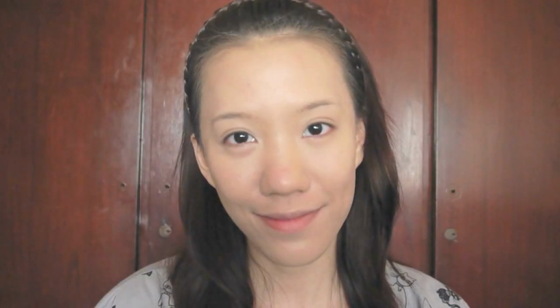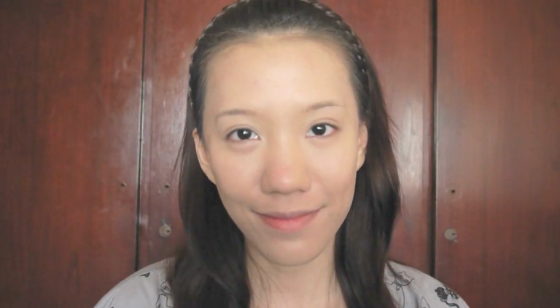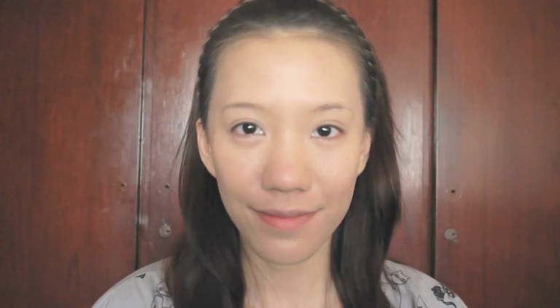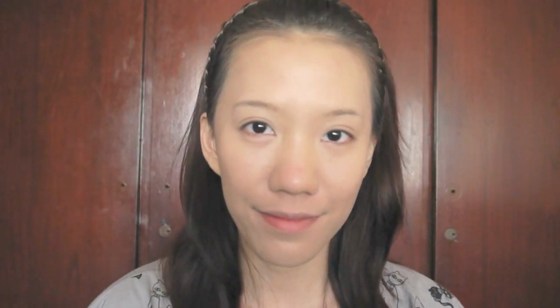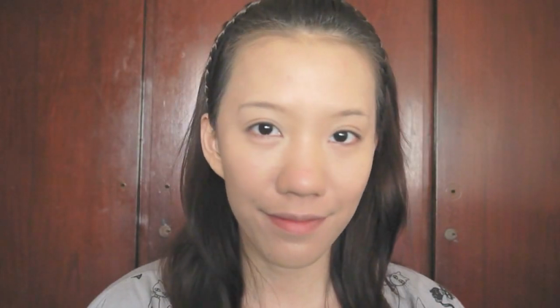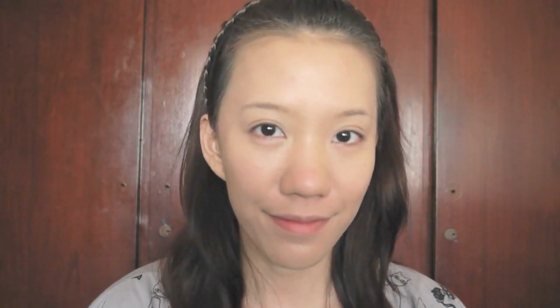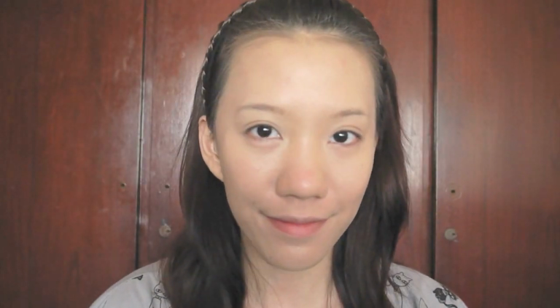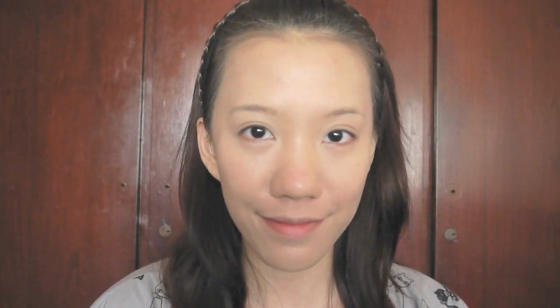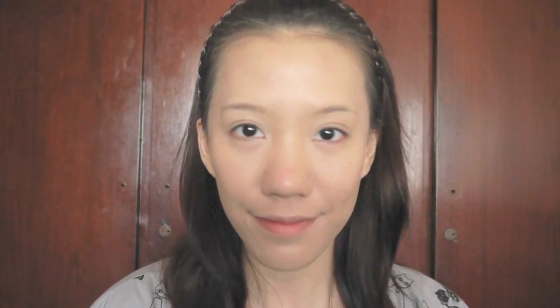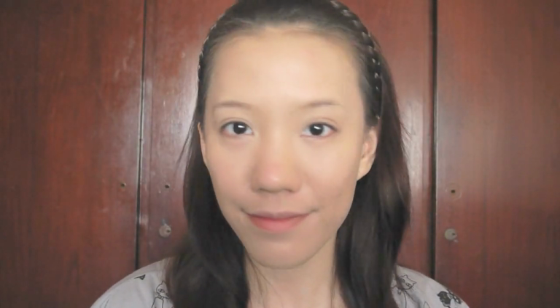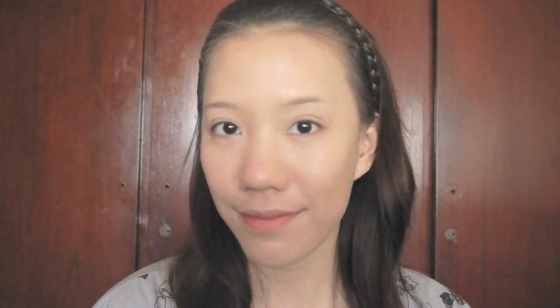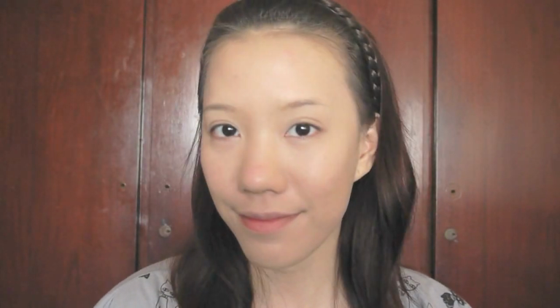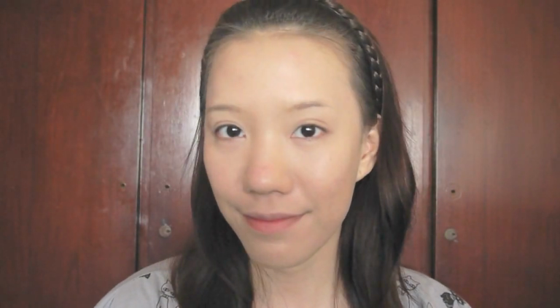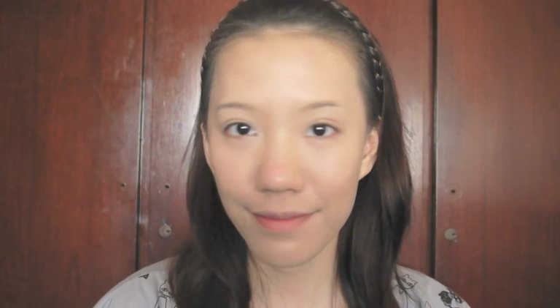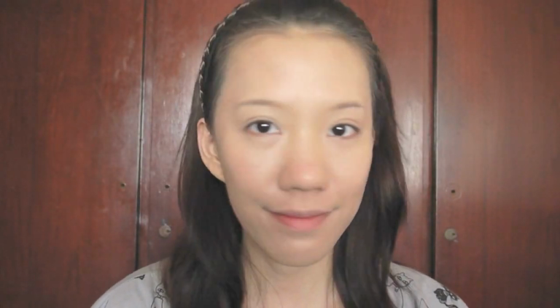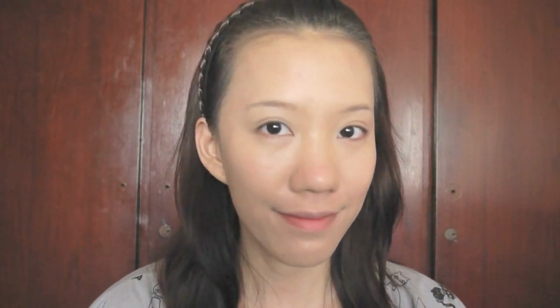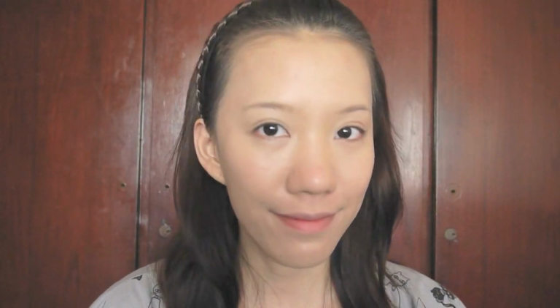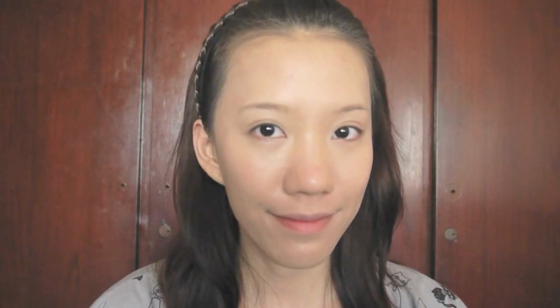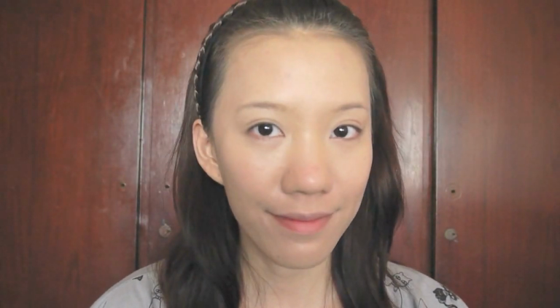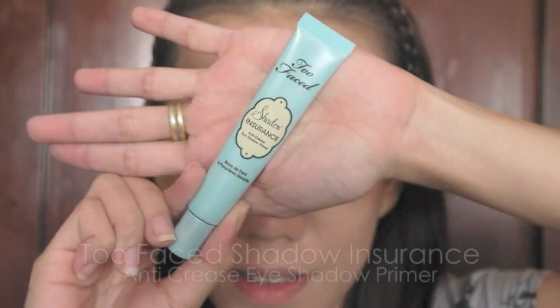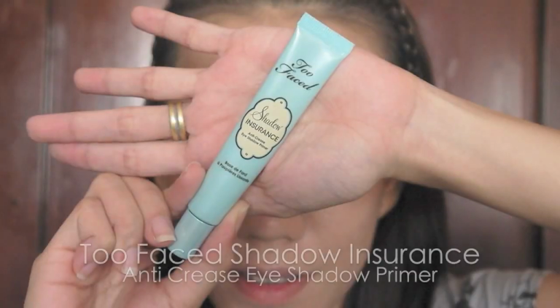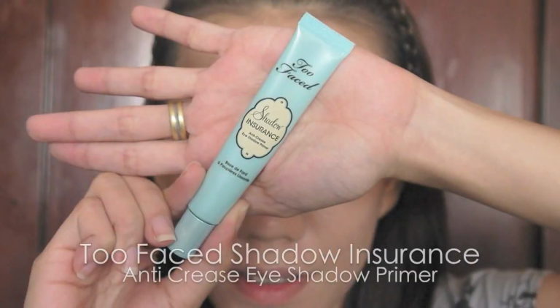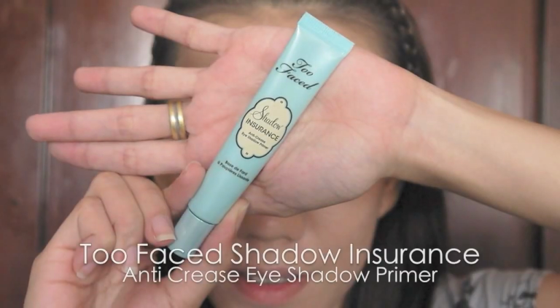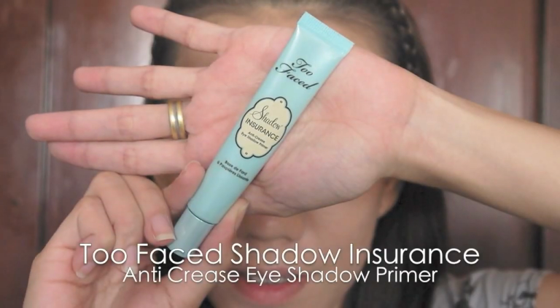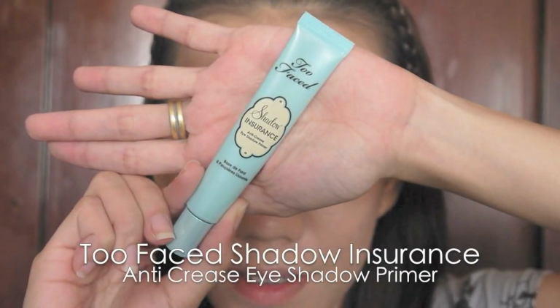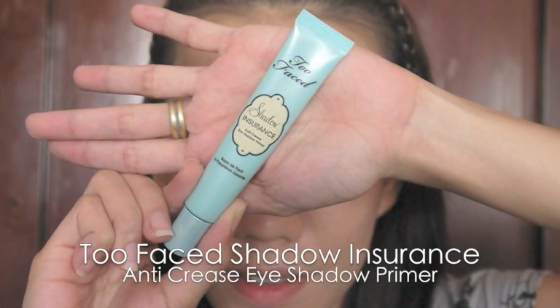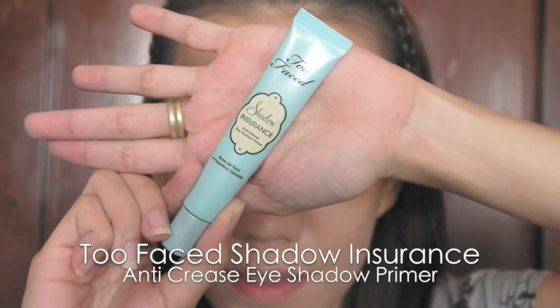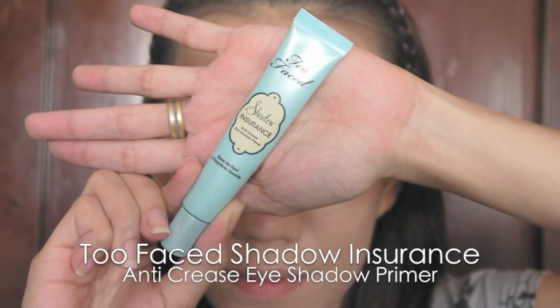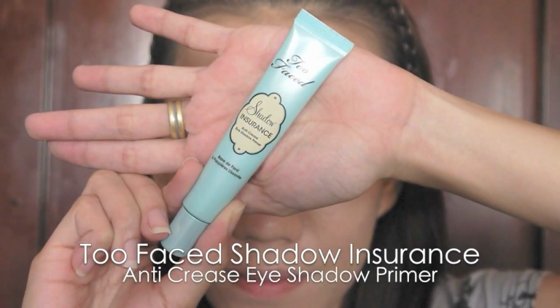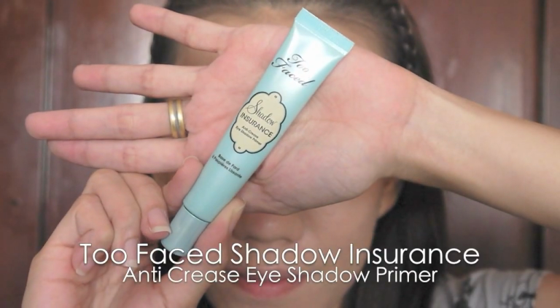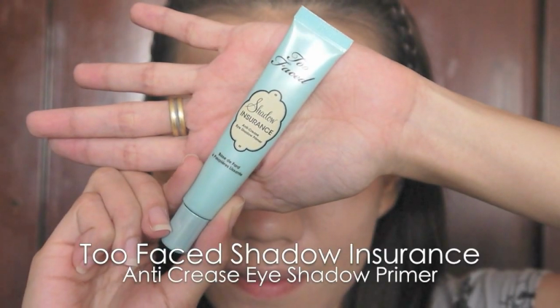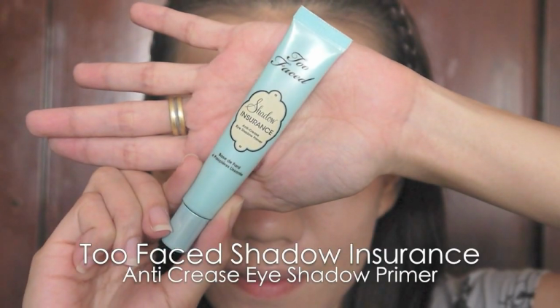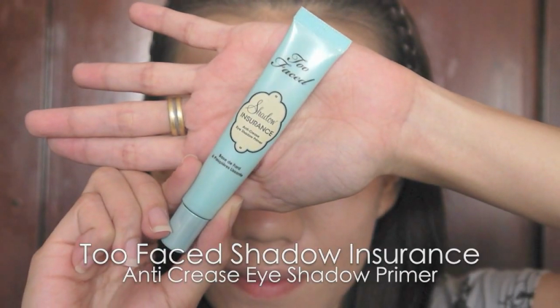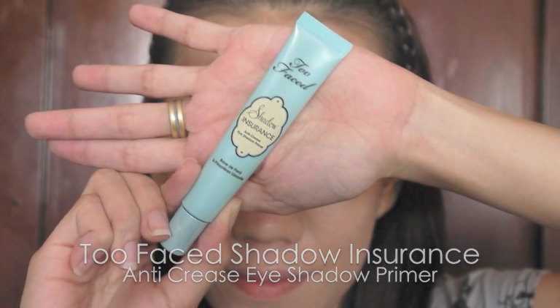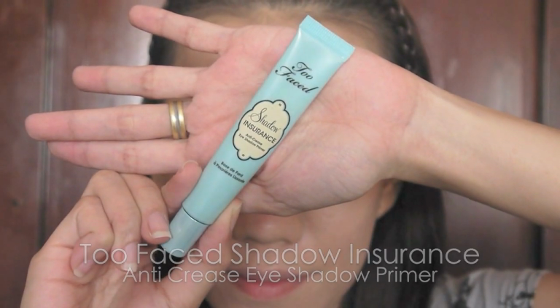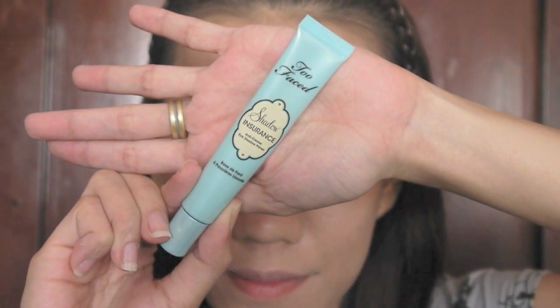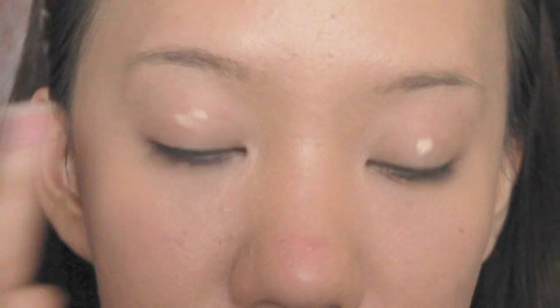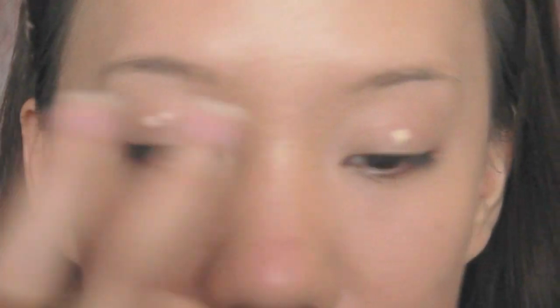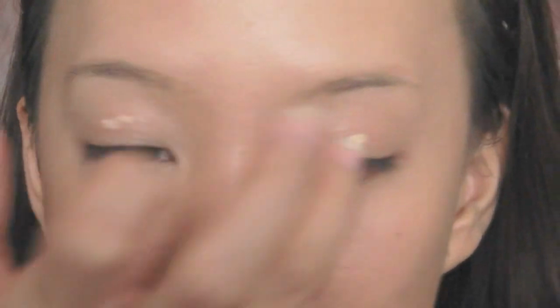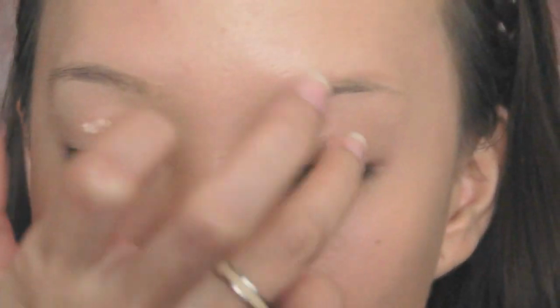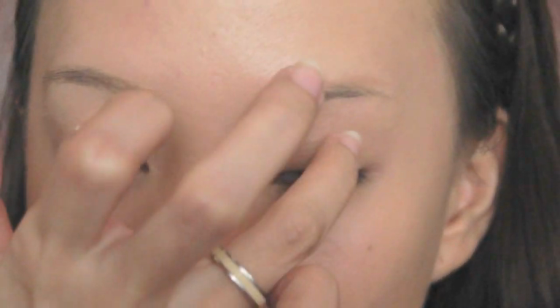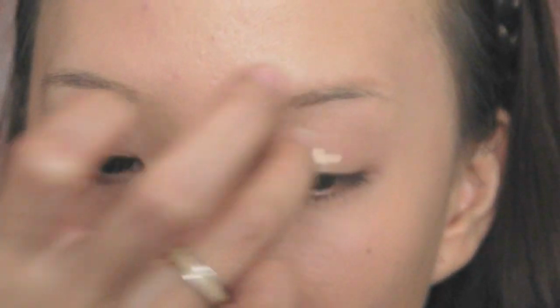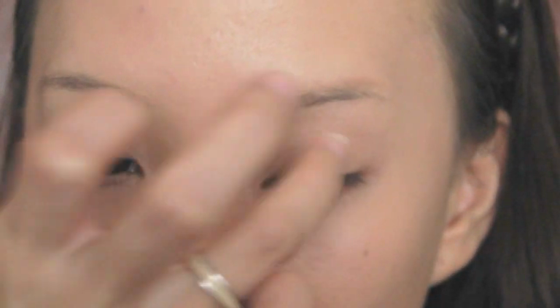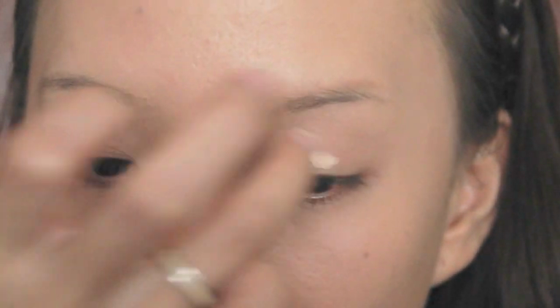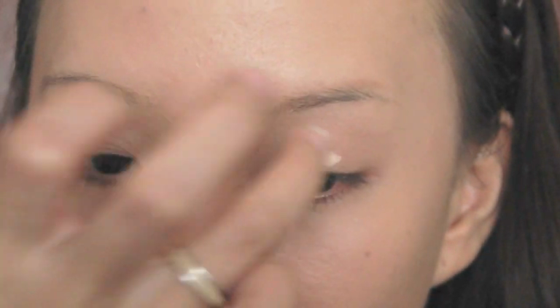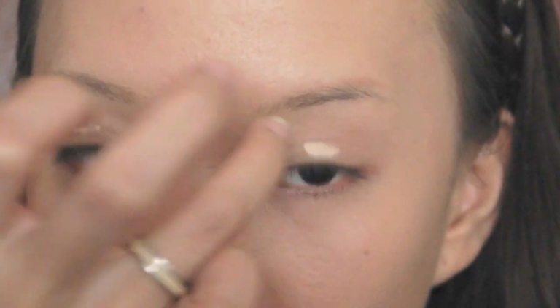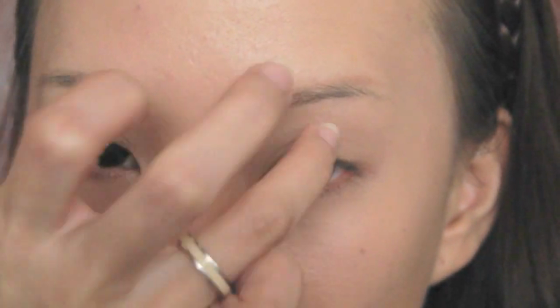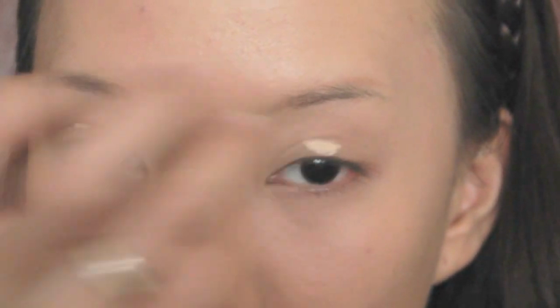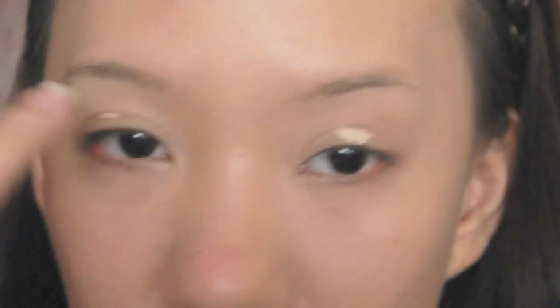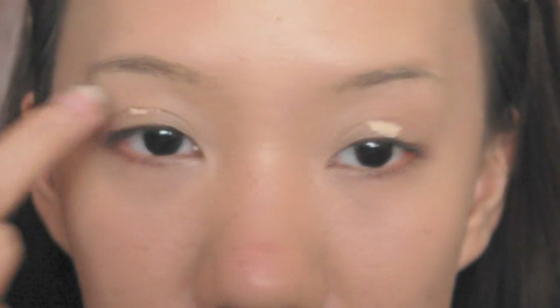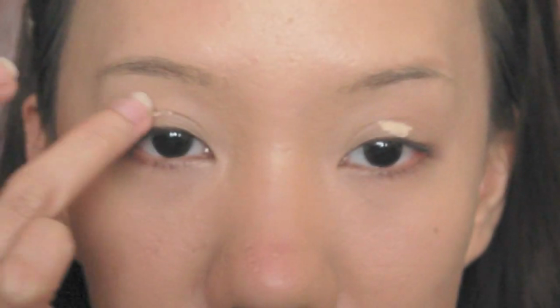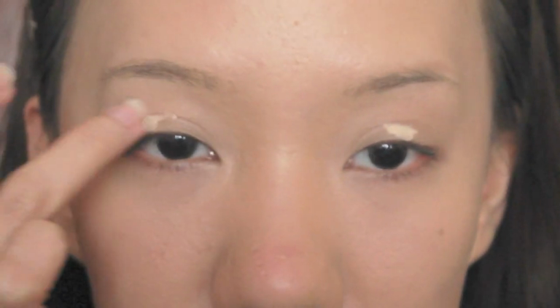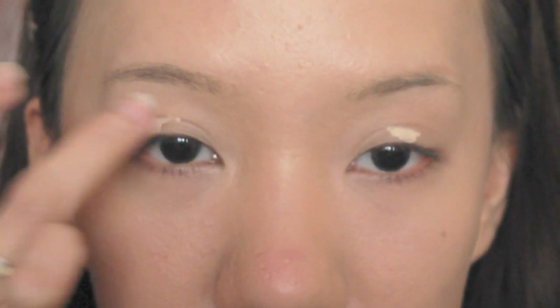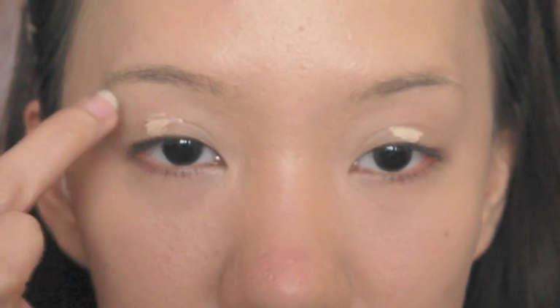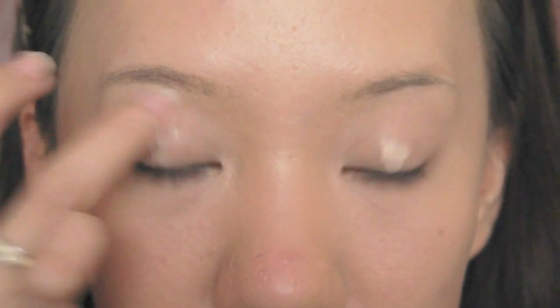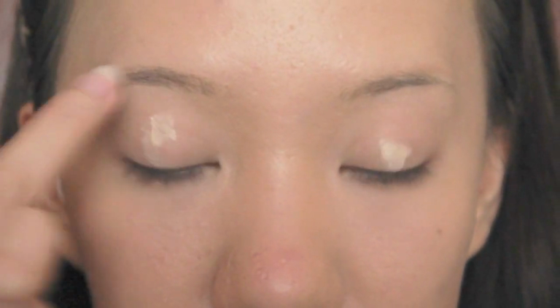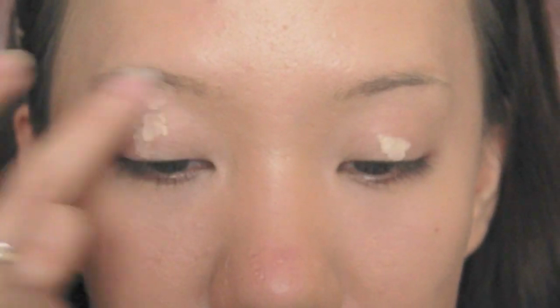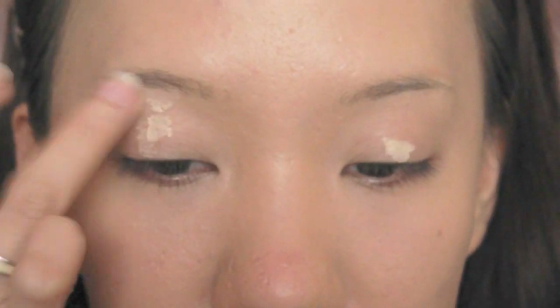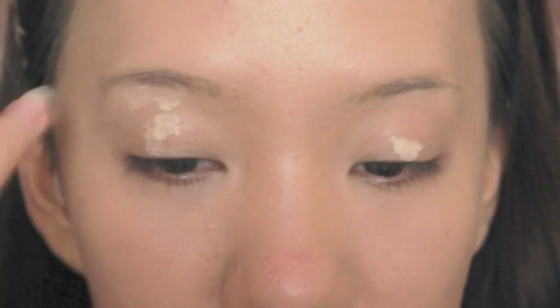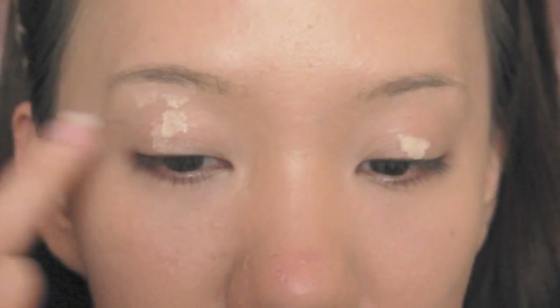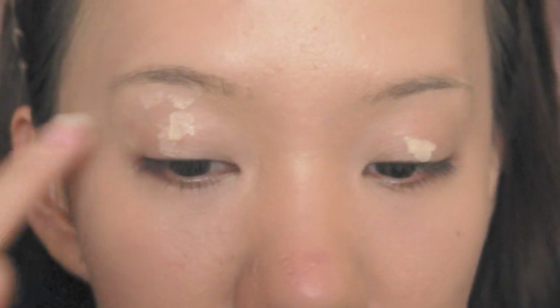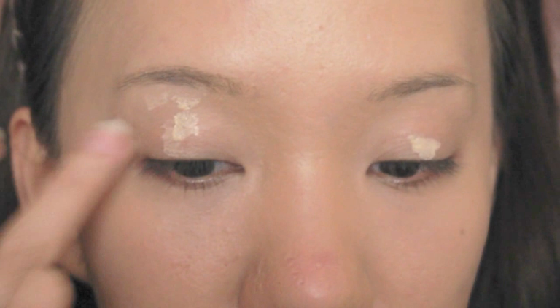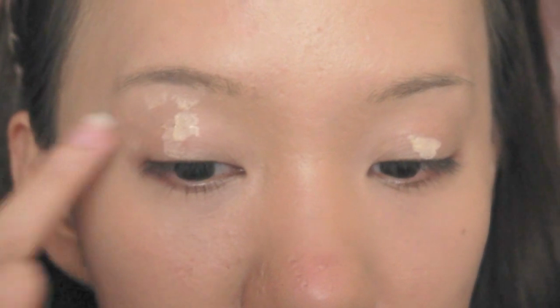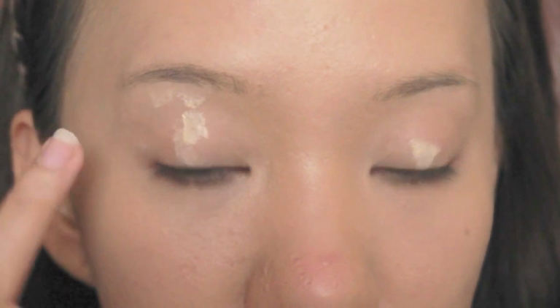Start off with a foundation-ready face. Begin with eye primer — this will help to hold your eye makeup longer and make the colors look more saturated.